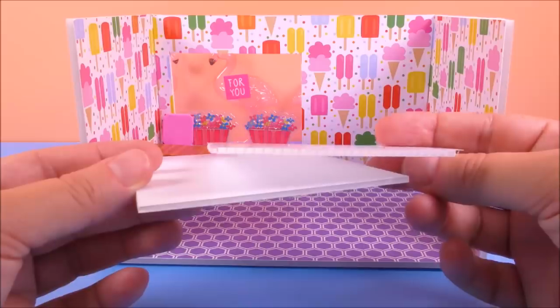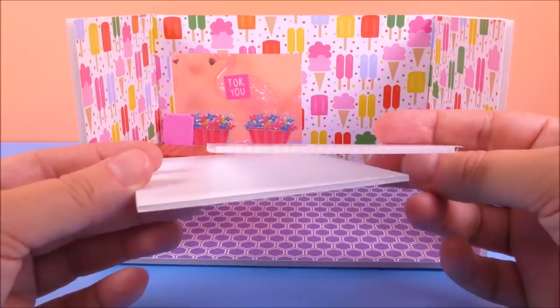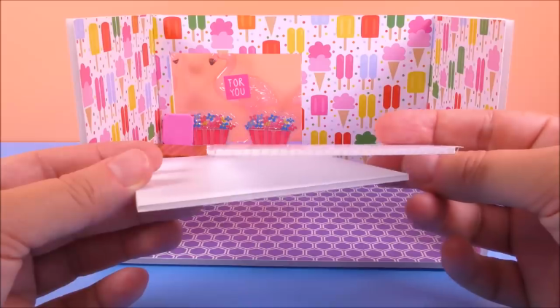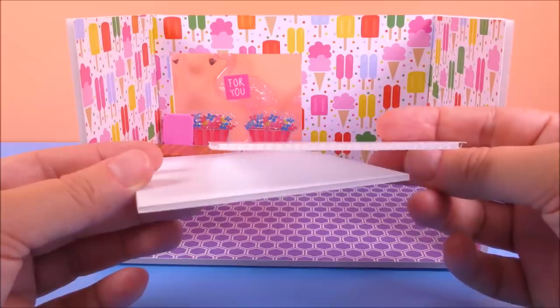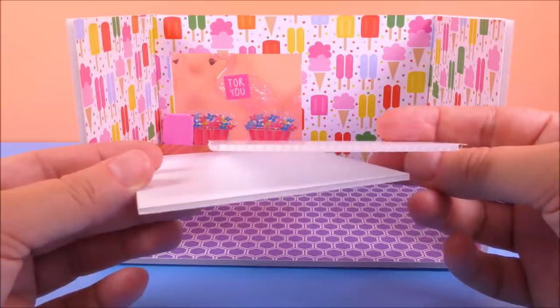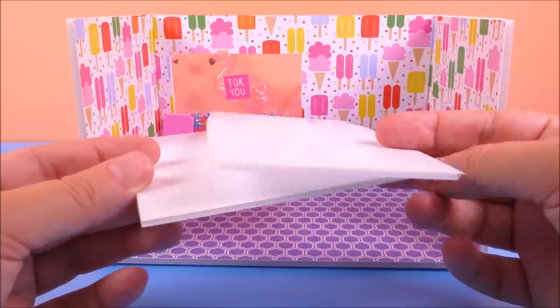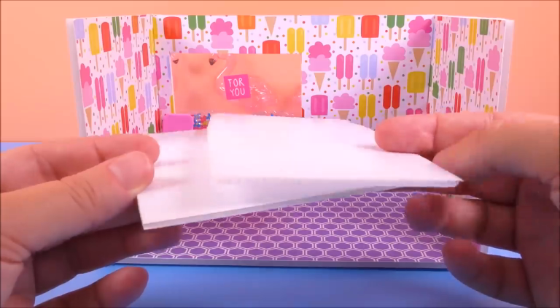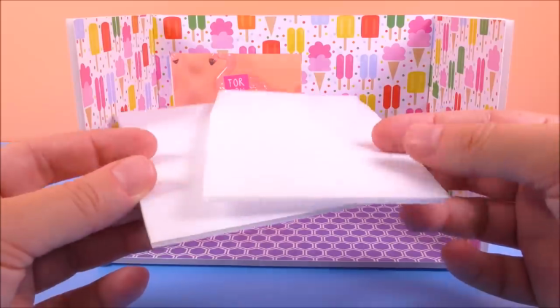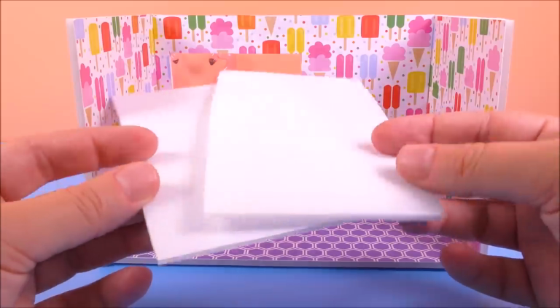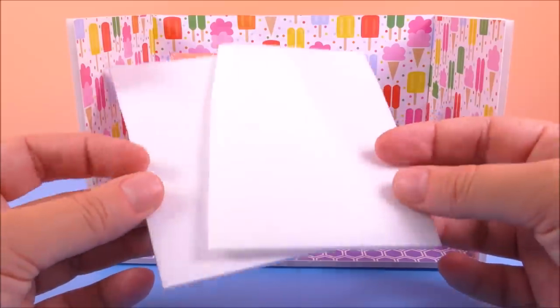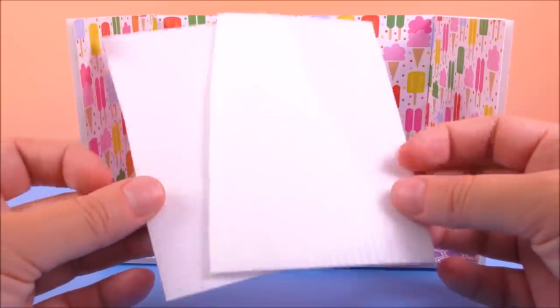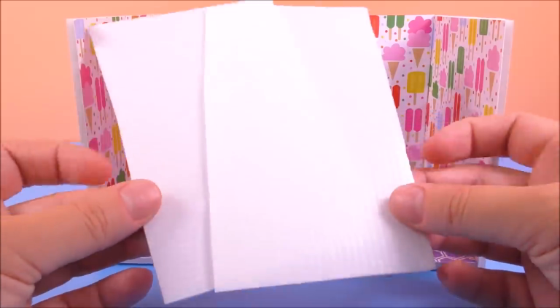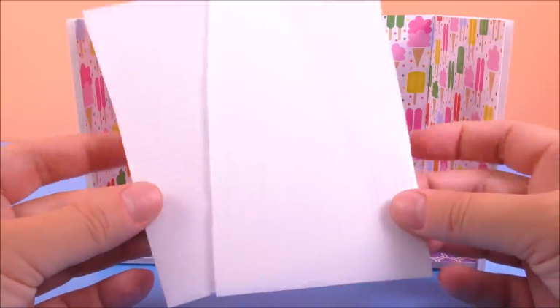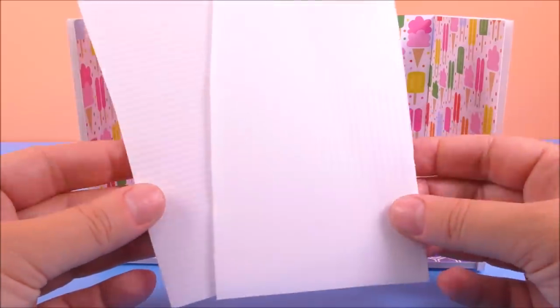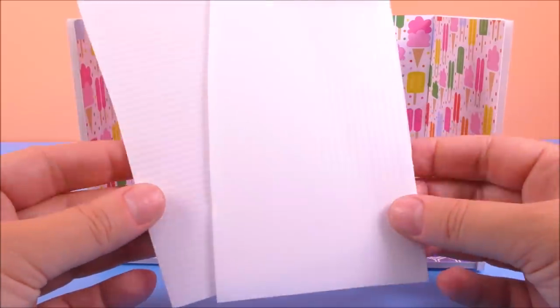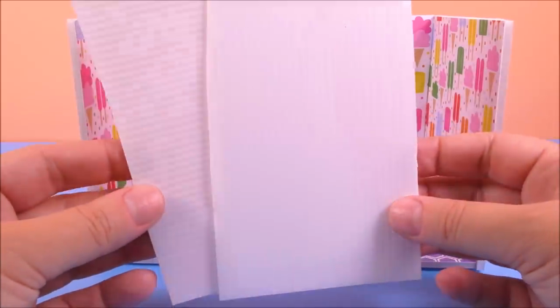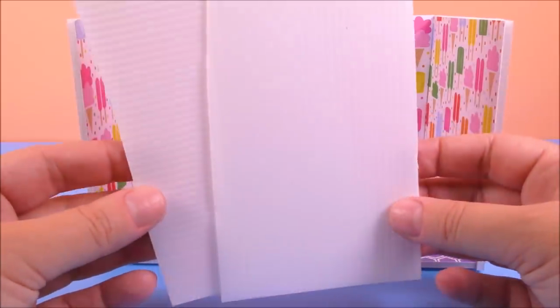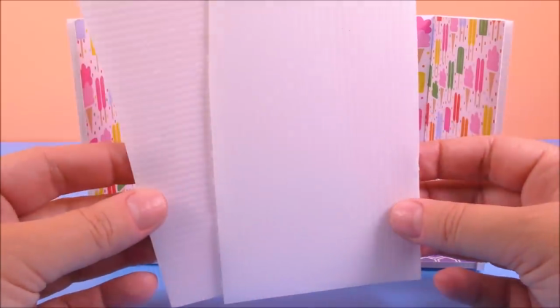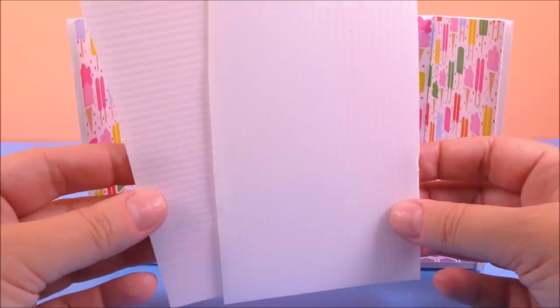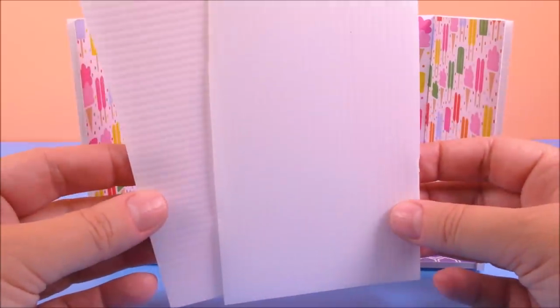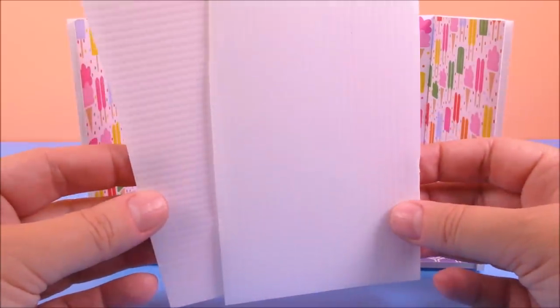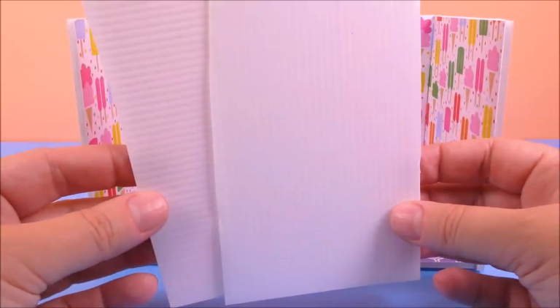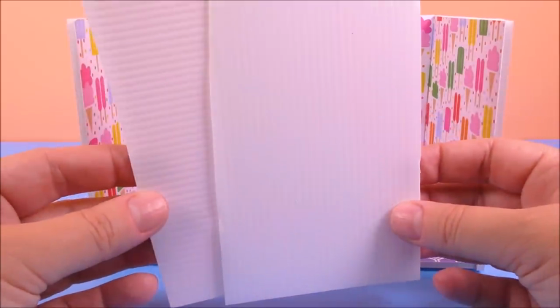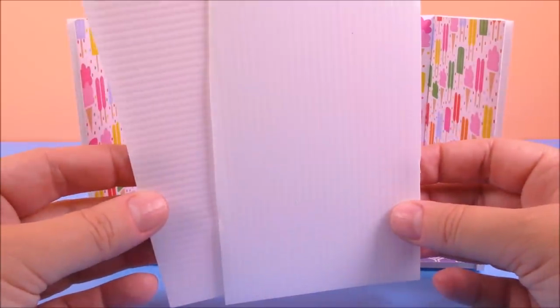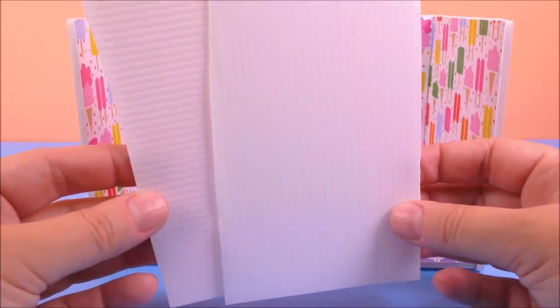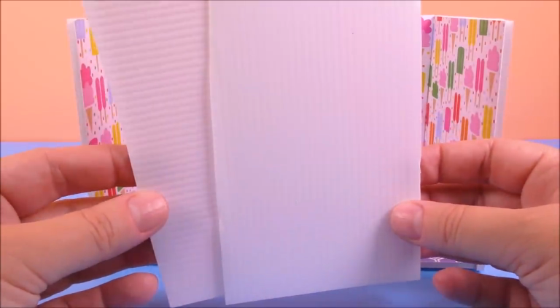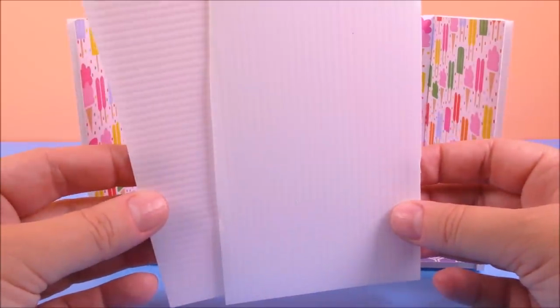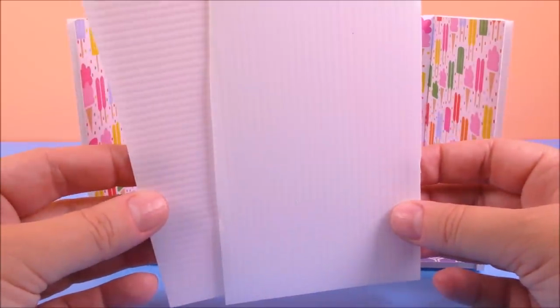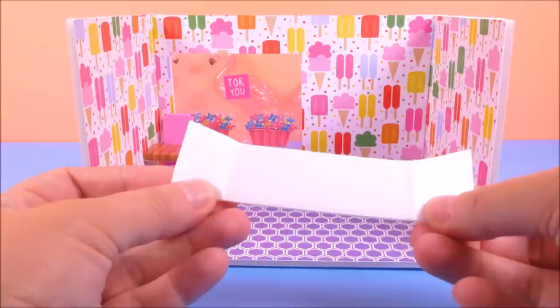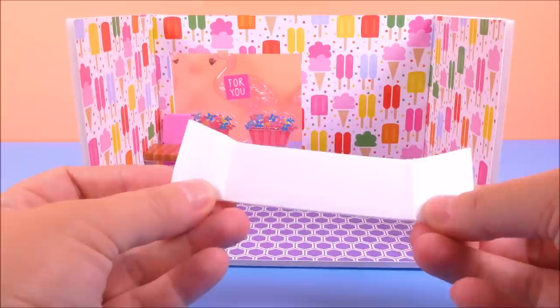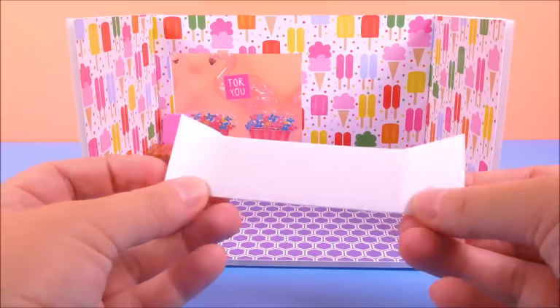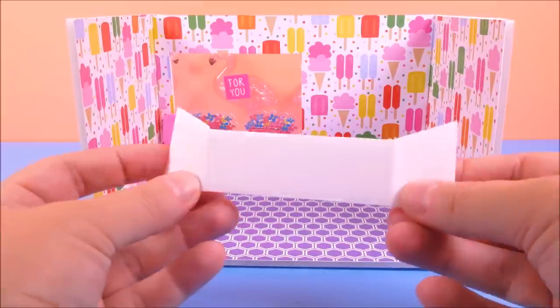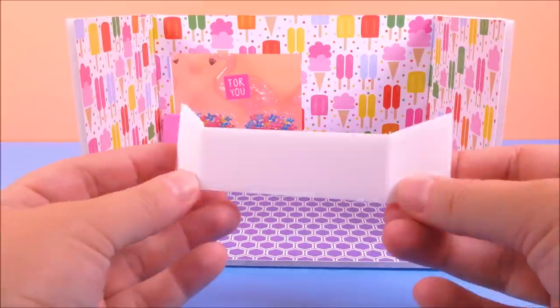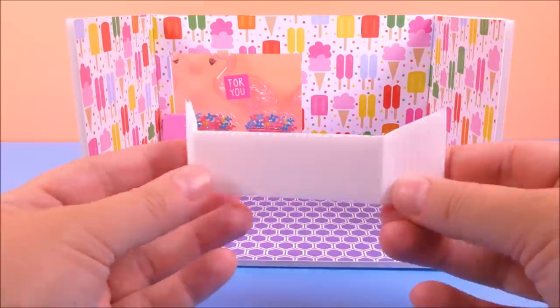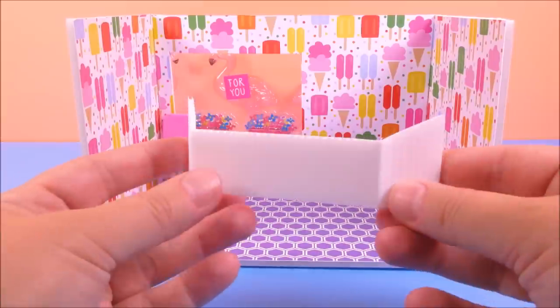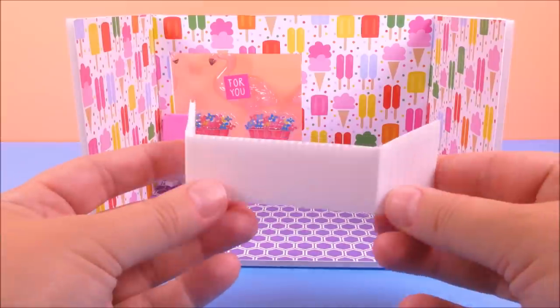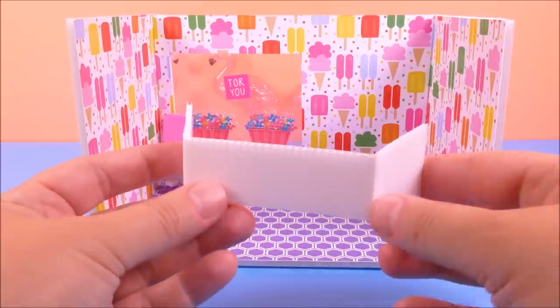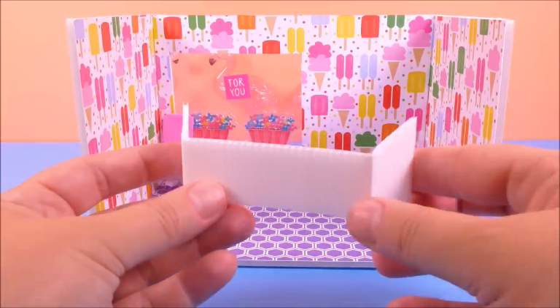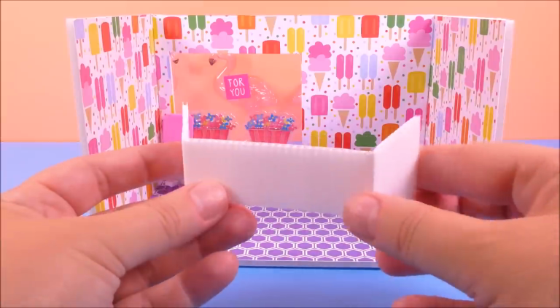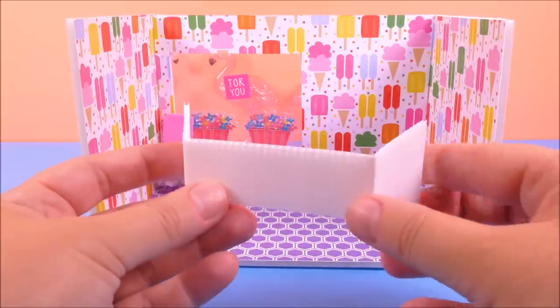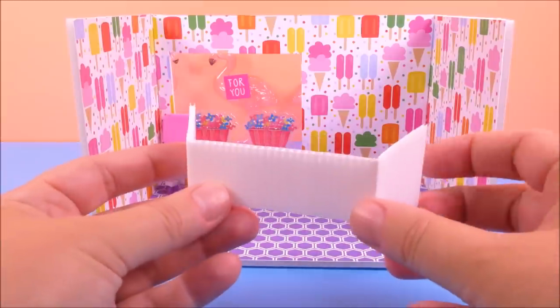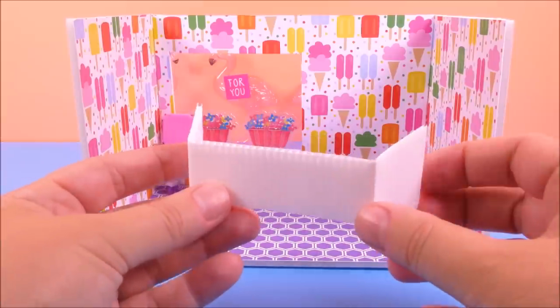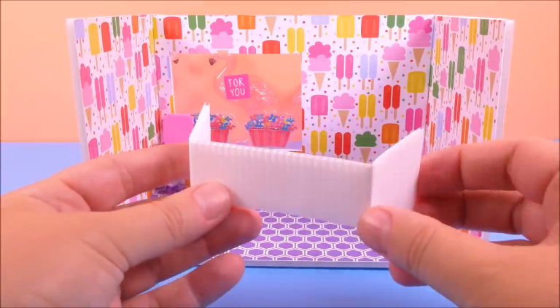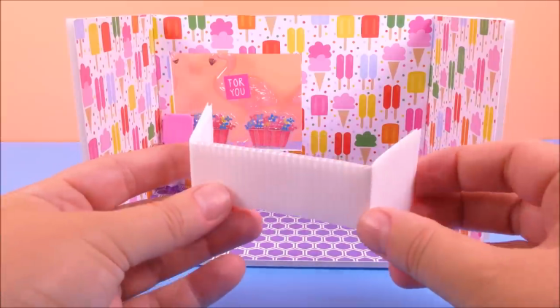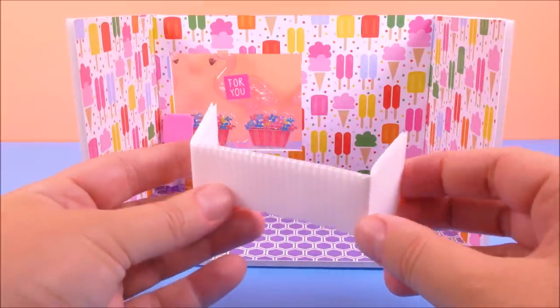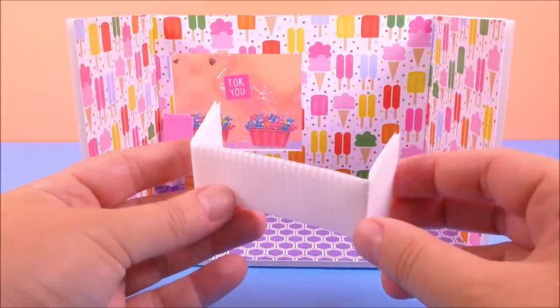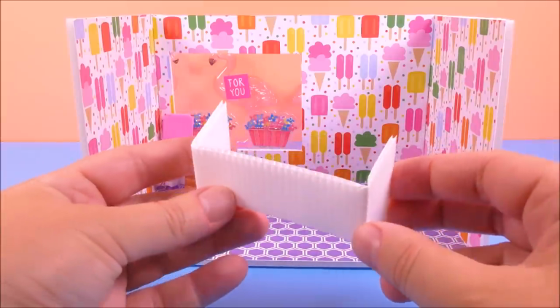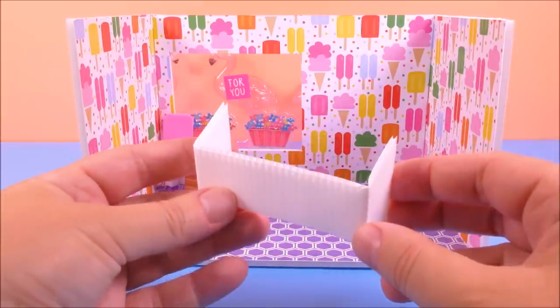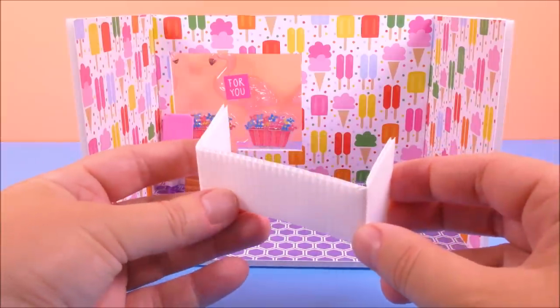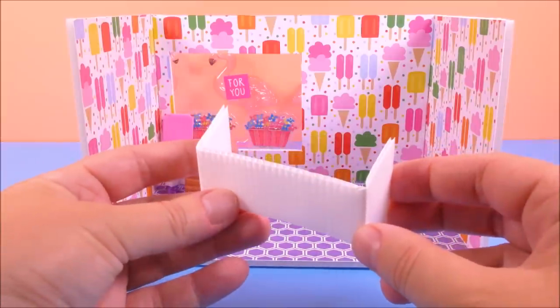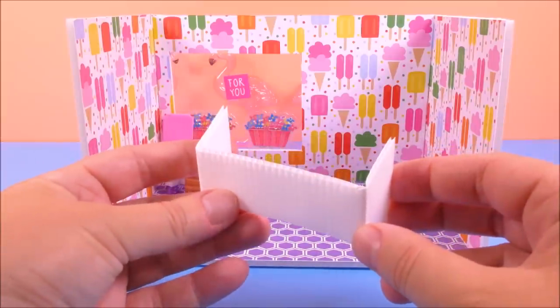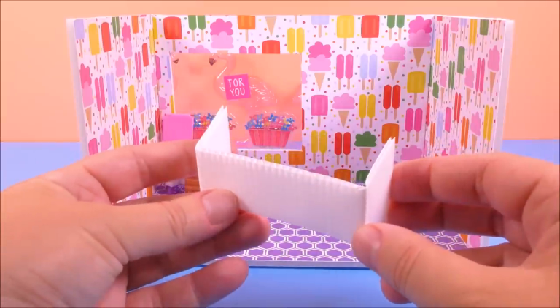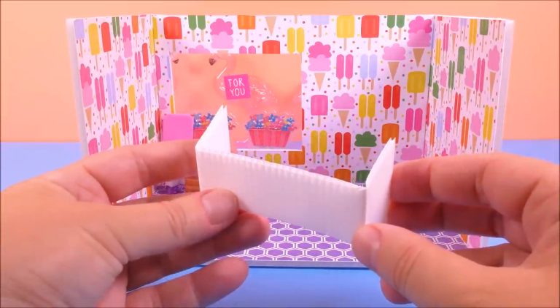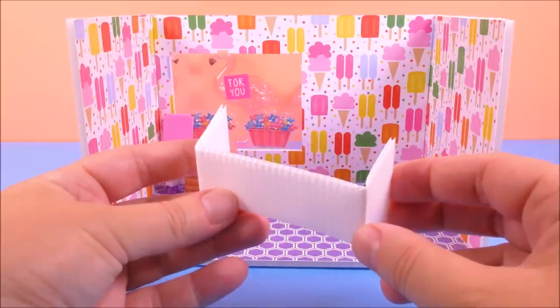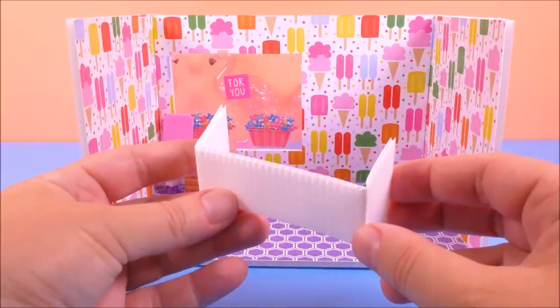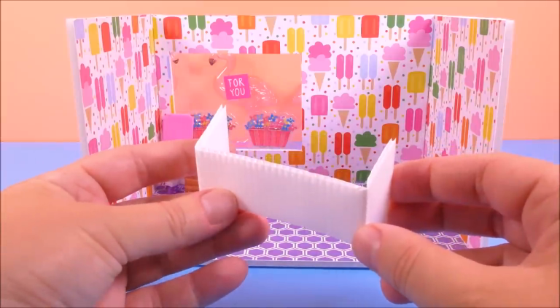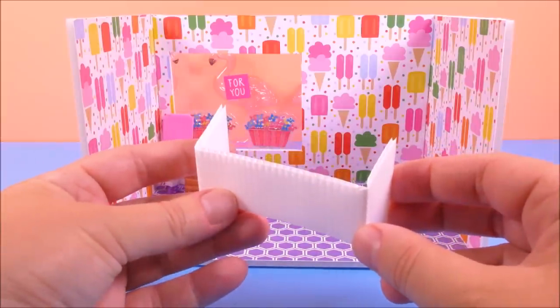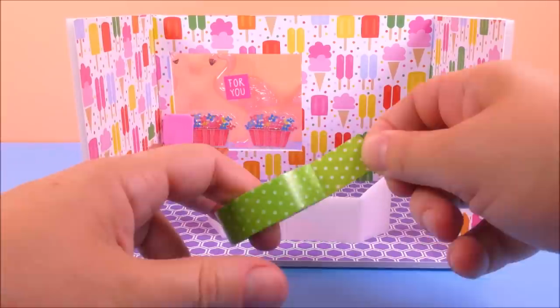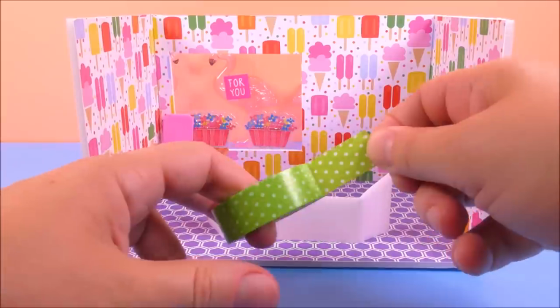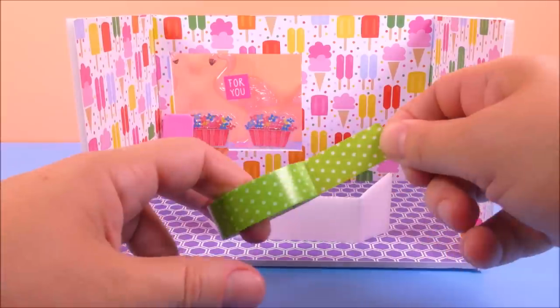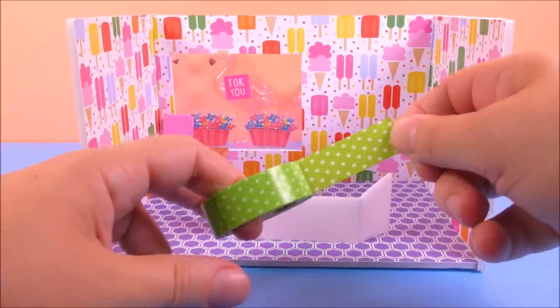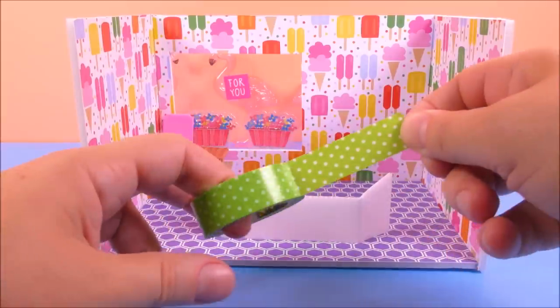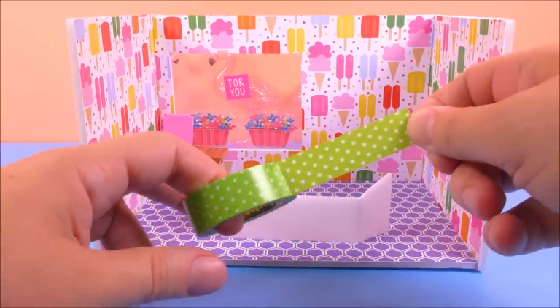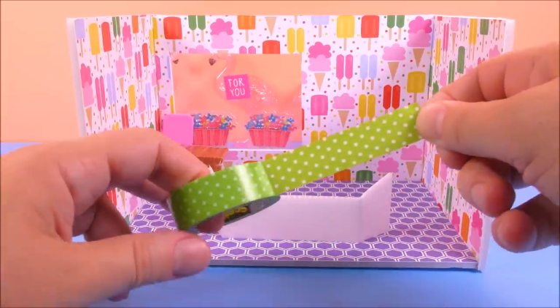To make the insides of the store I used these plastic sheets, but you can use cardboard.